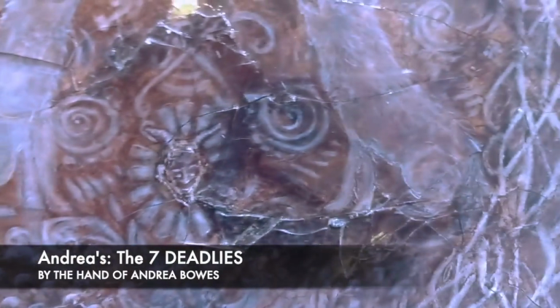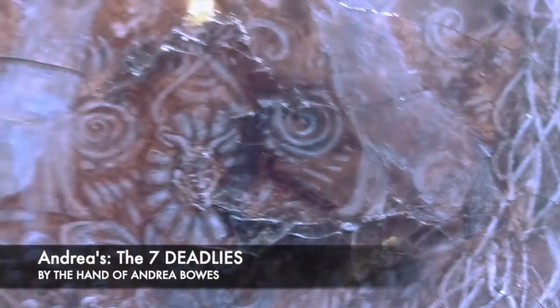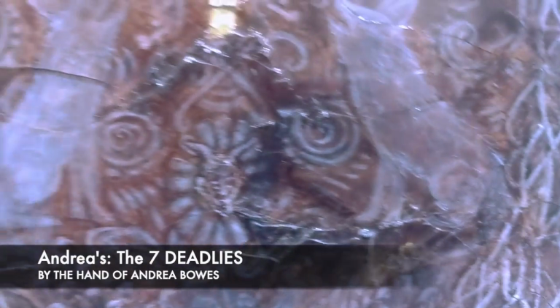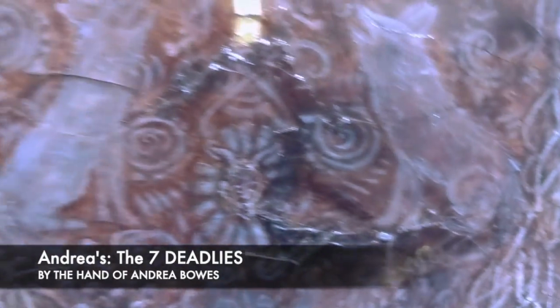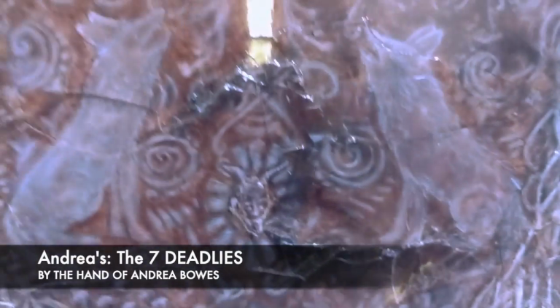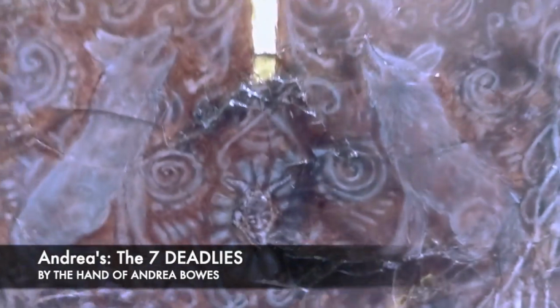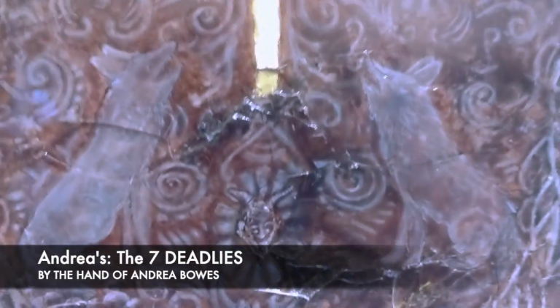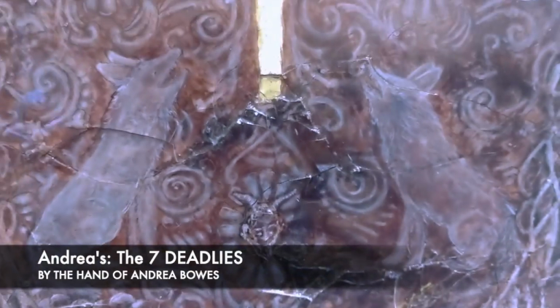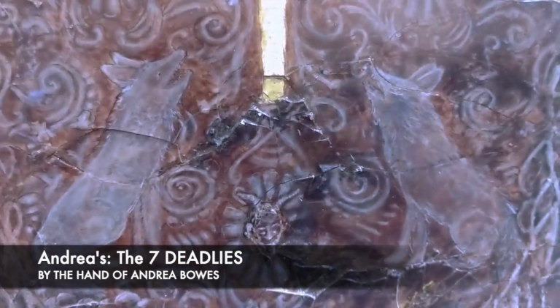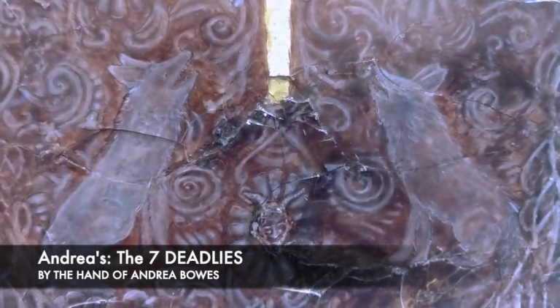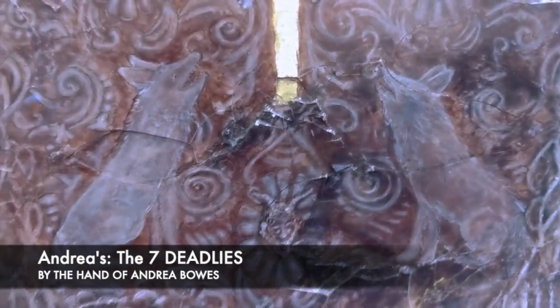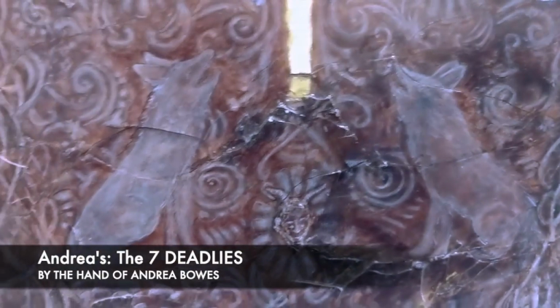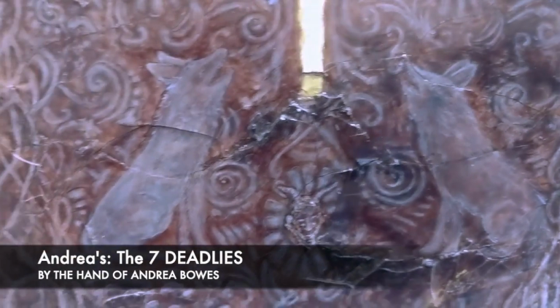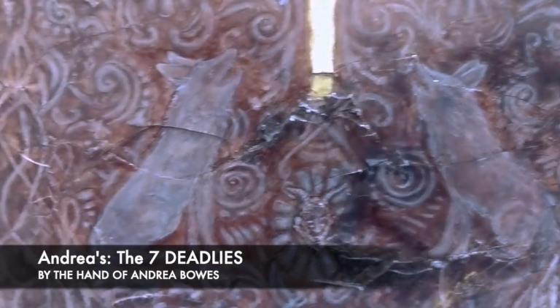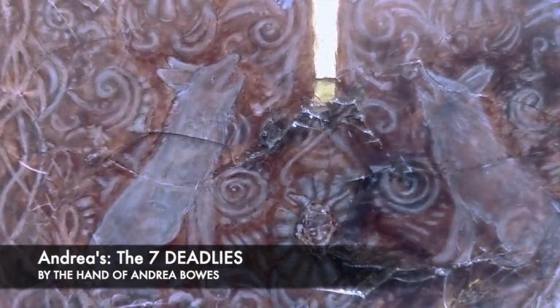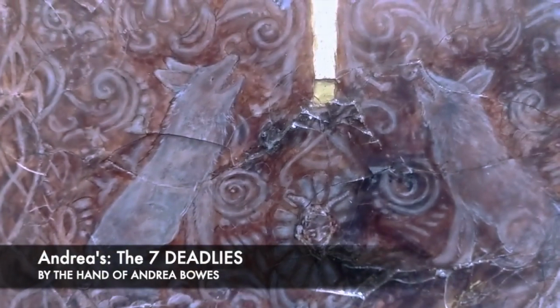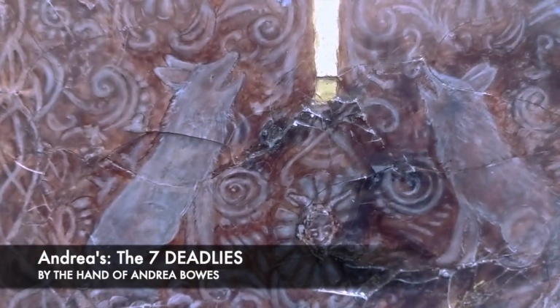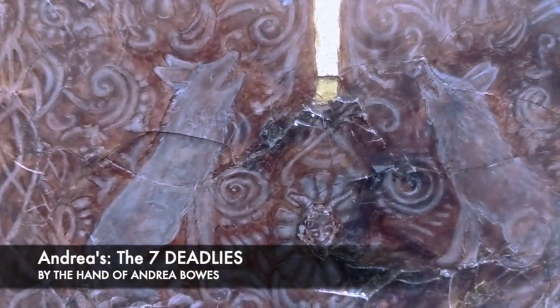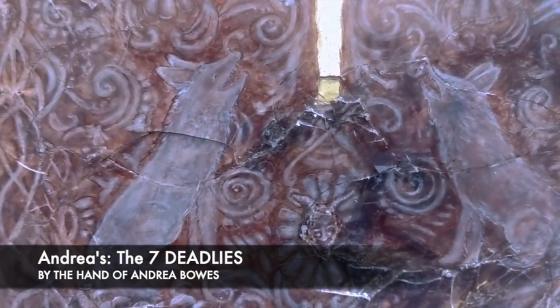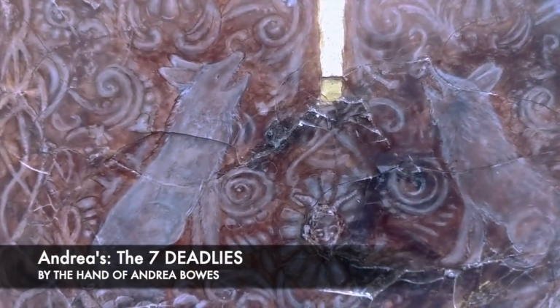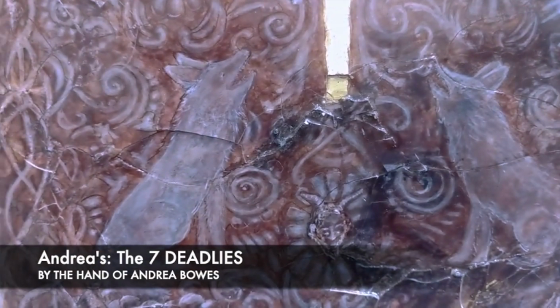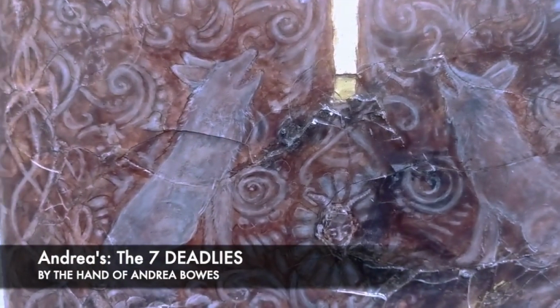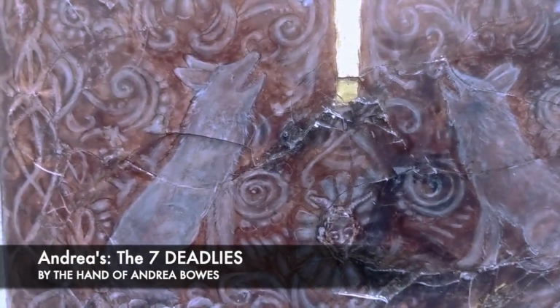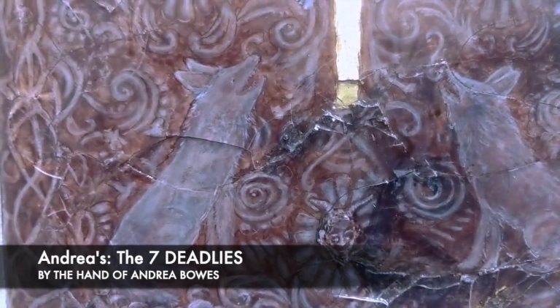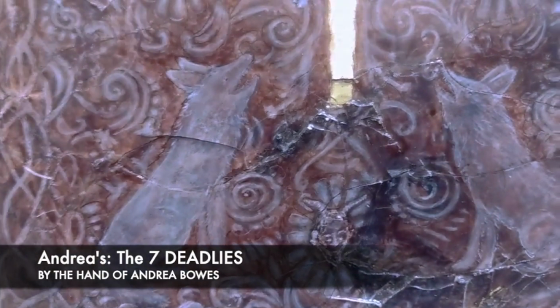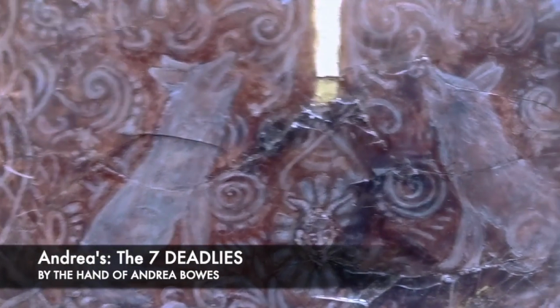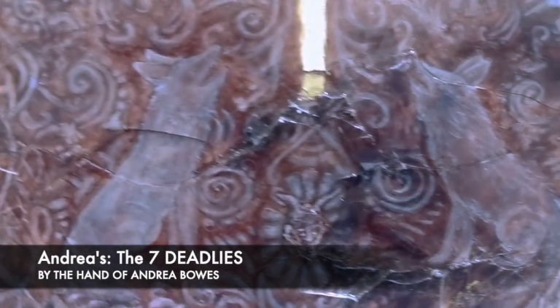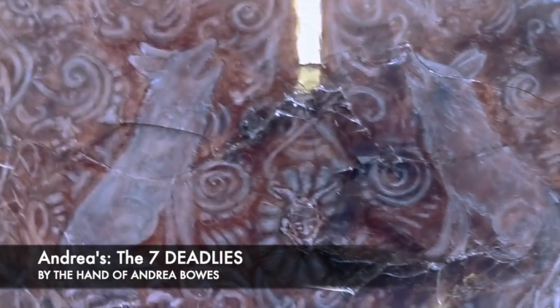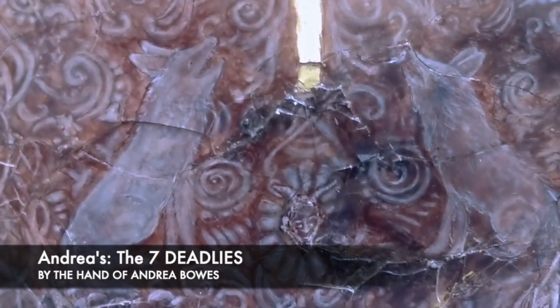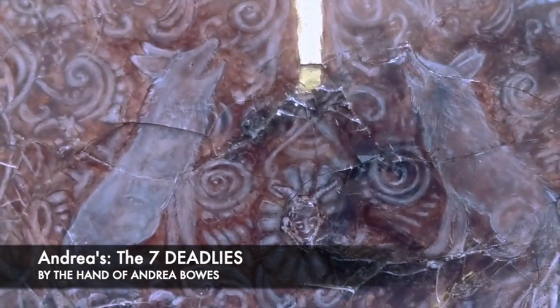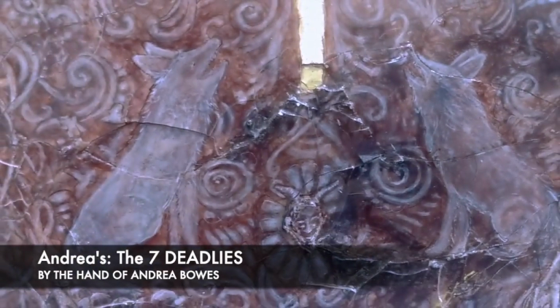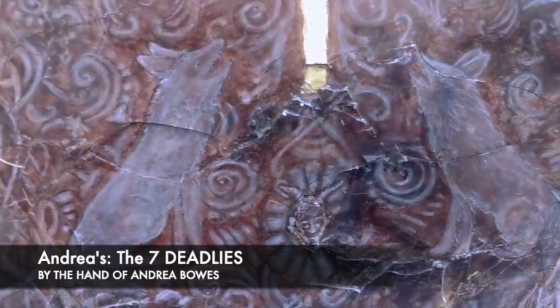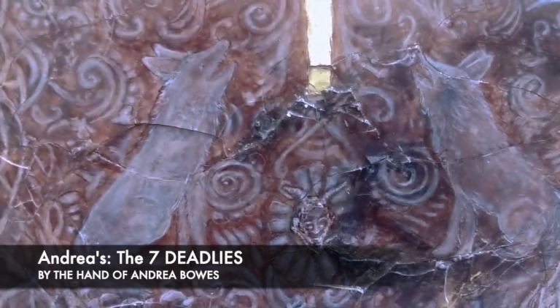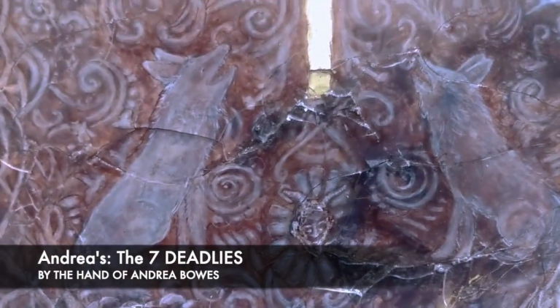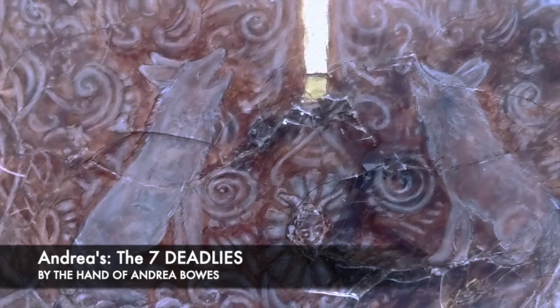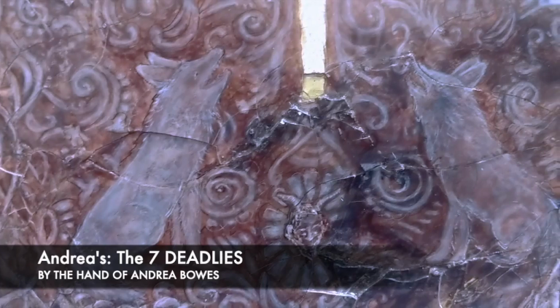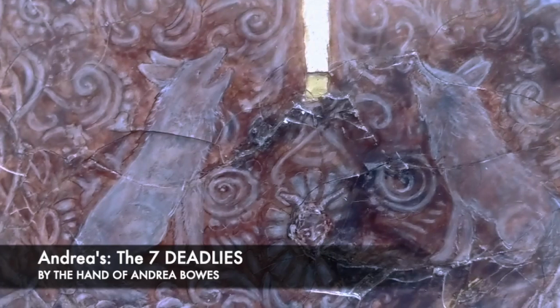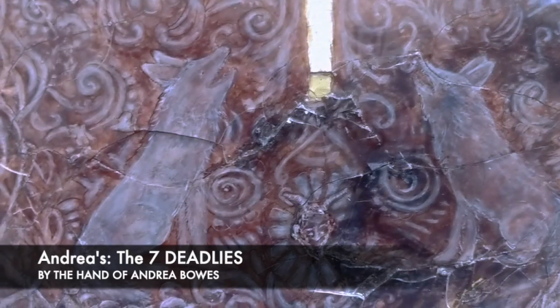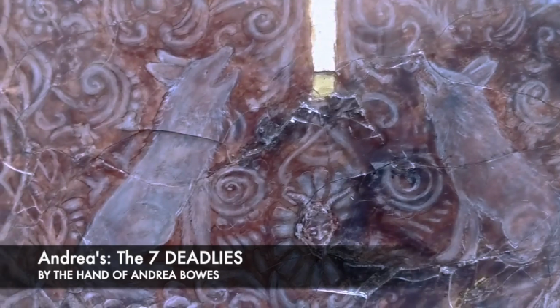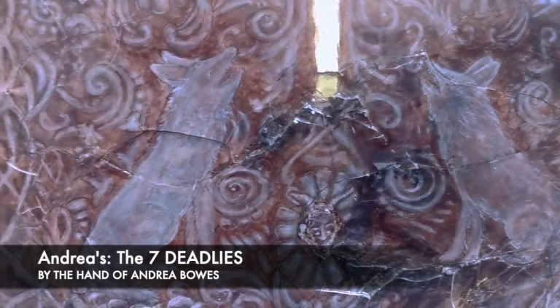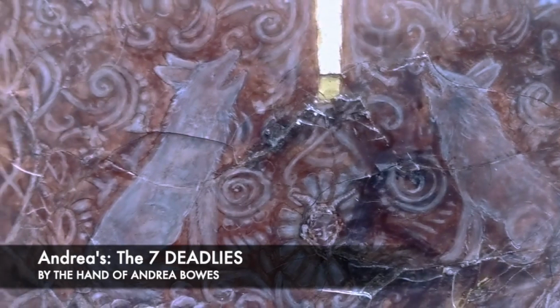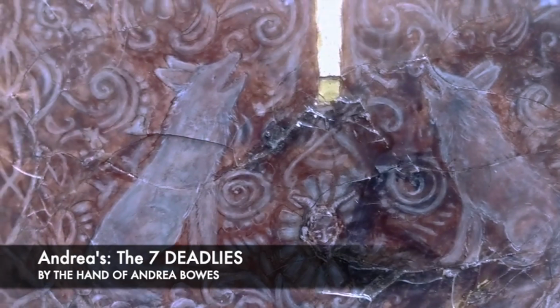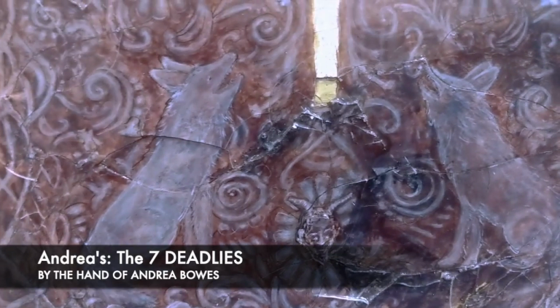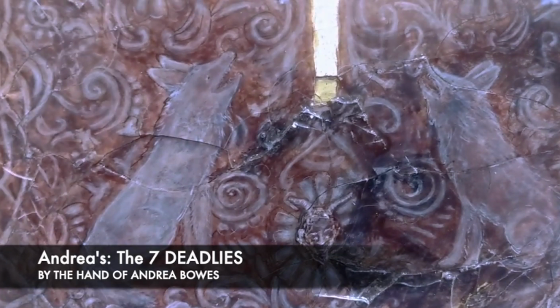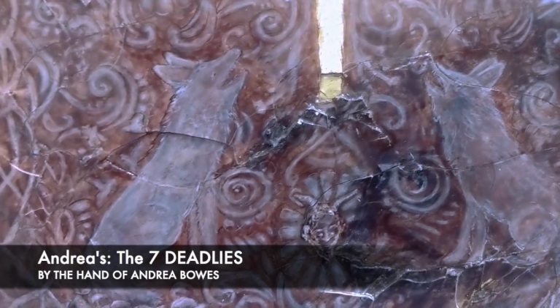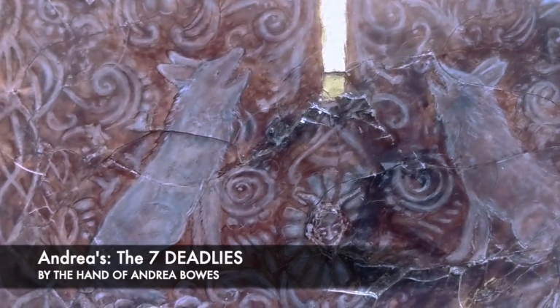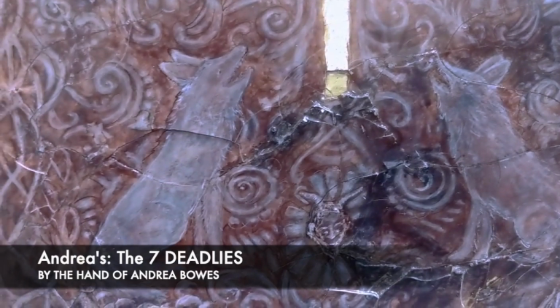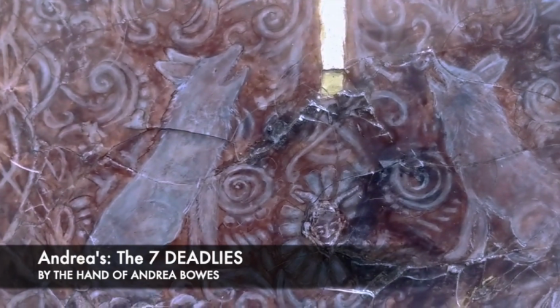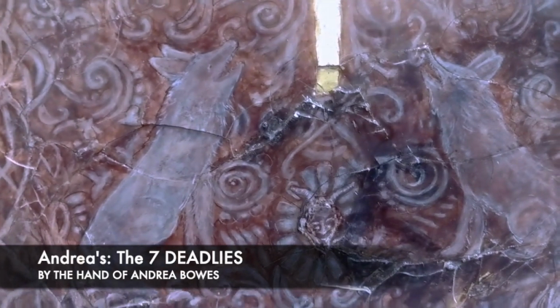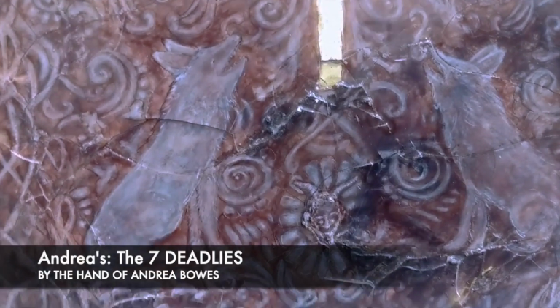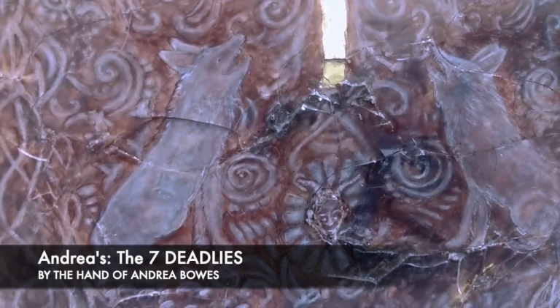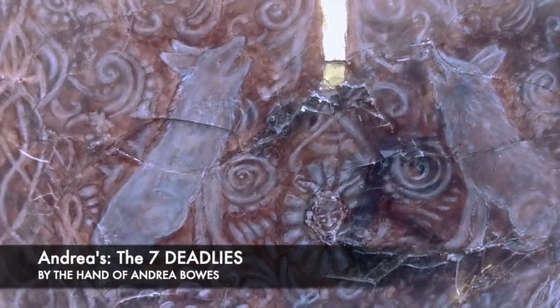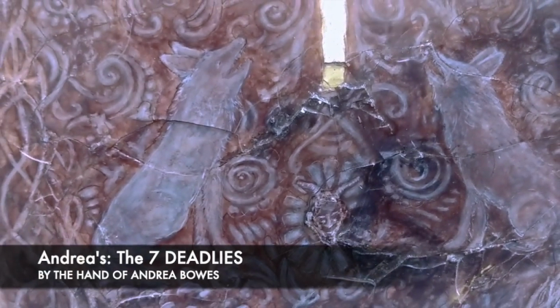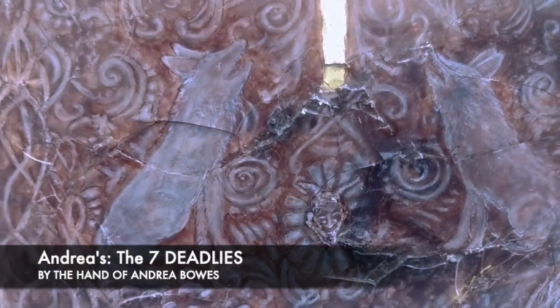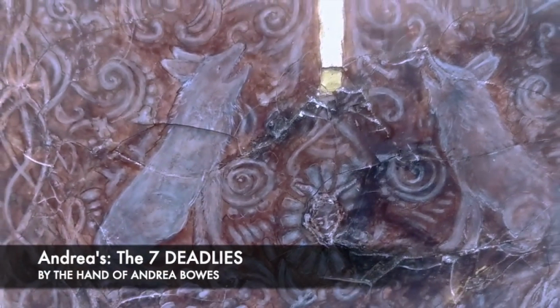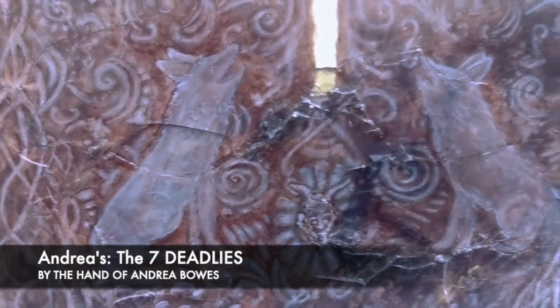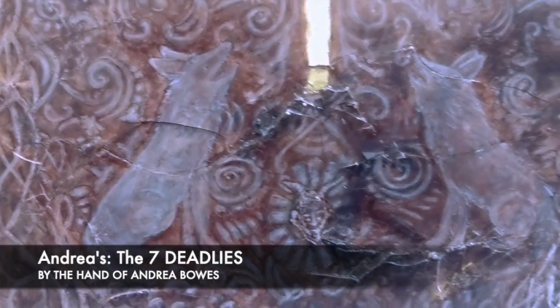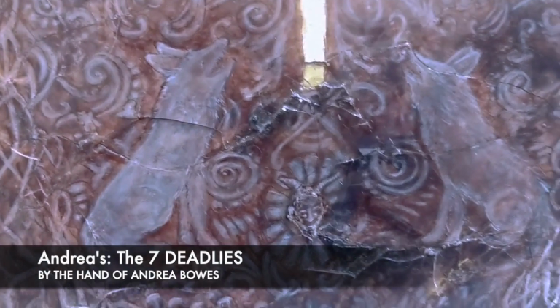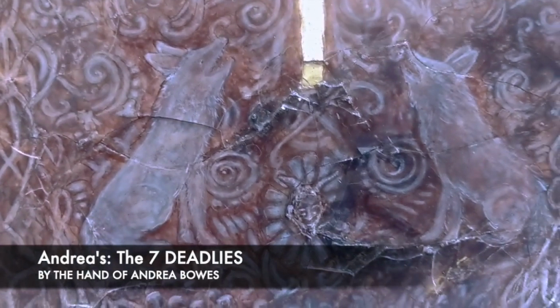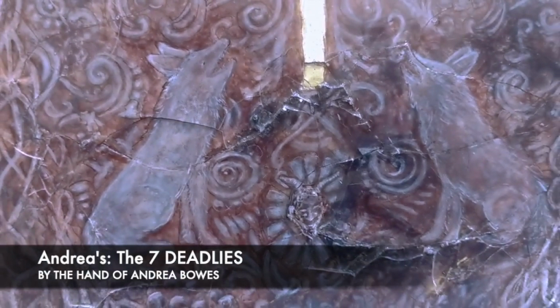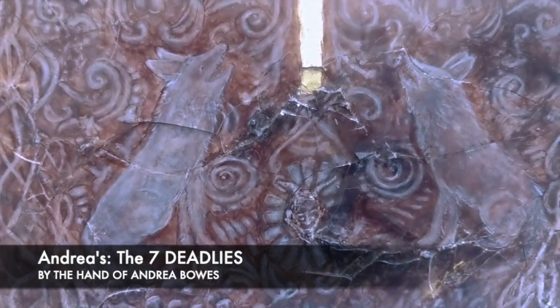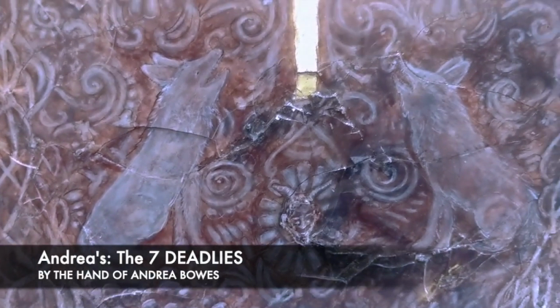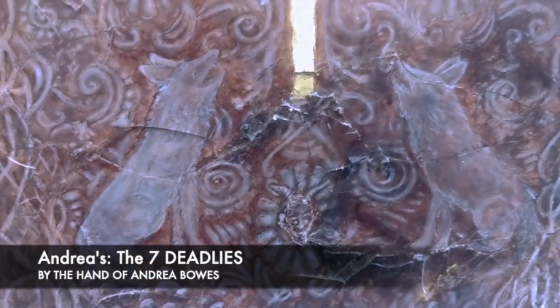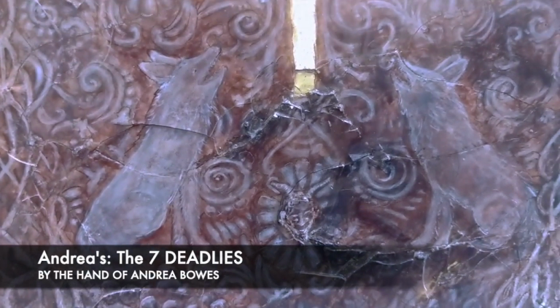And what are the wolves representing? Pride — the ravening wolves. It's like in the scripture.